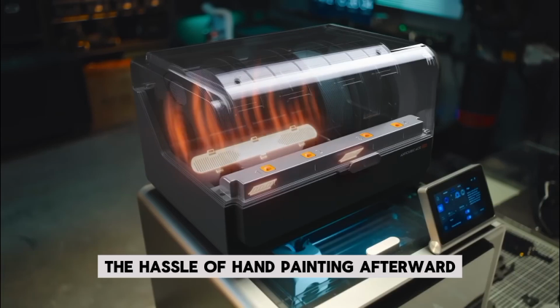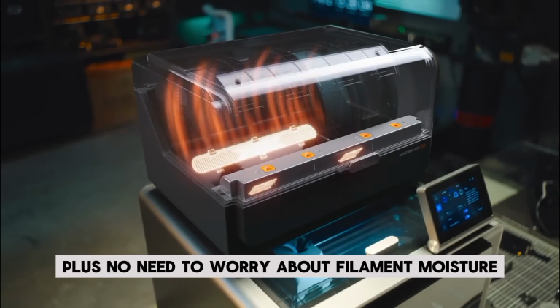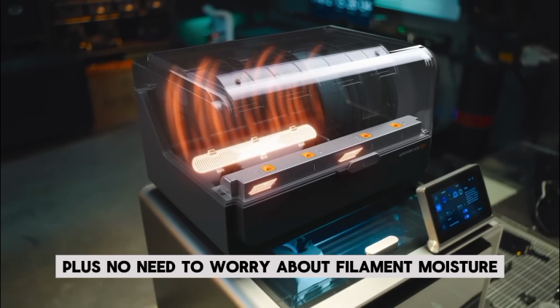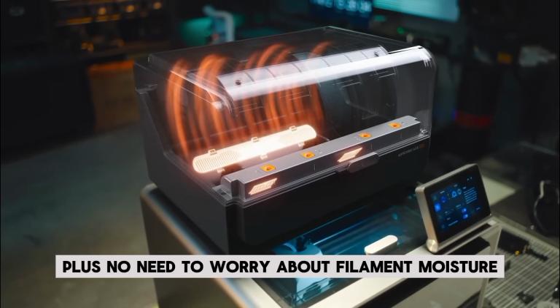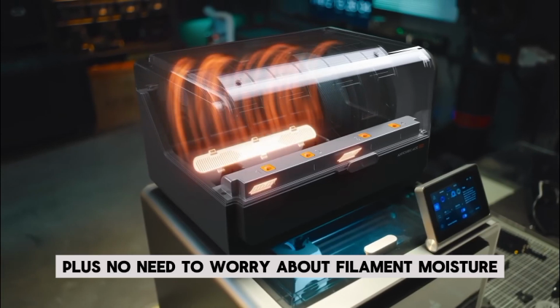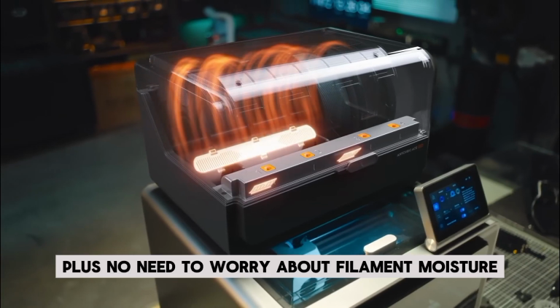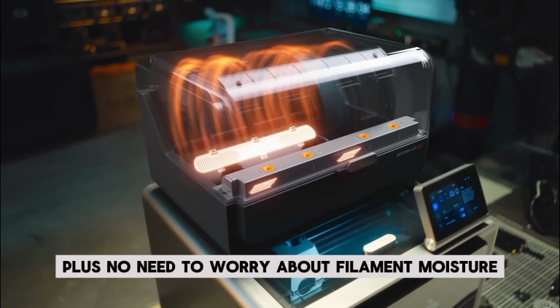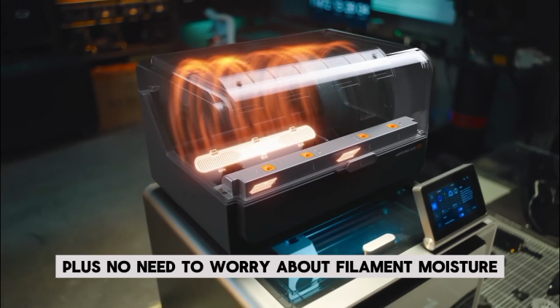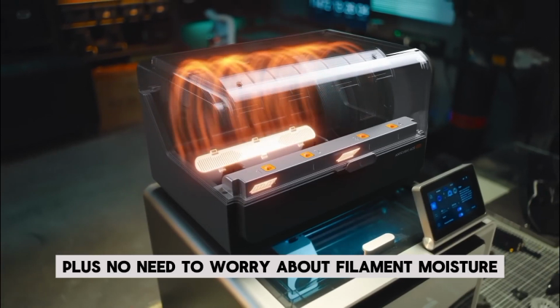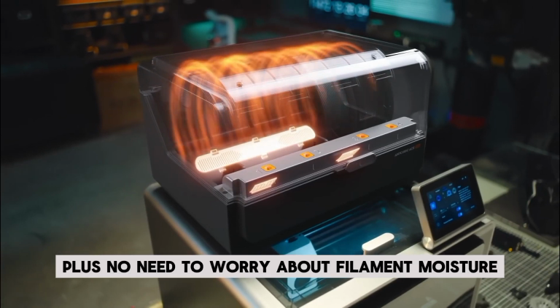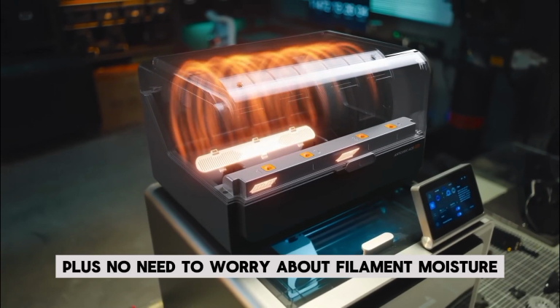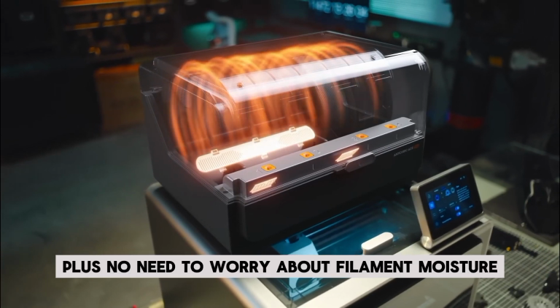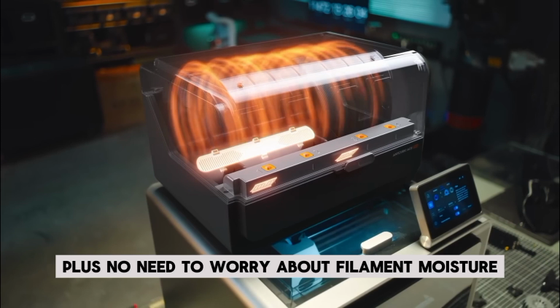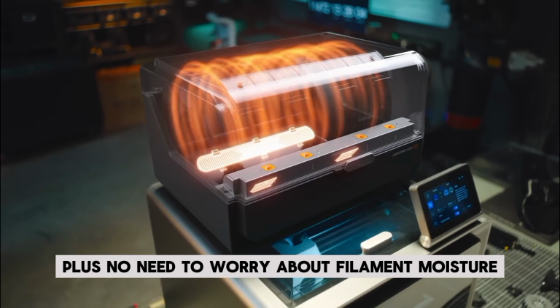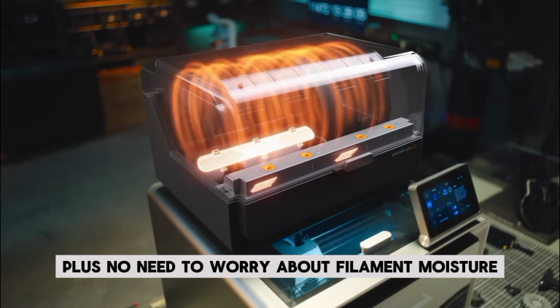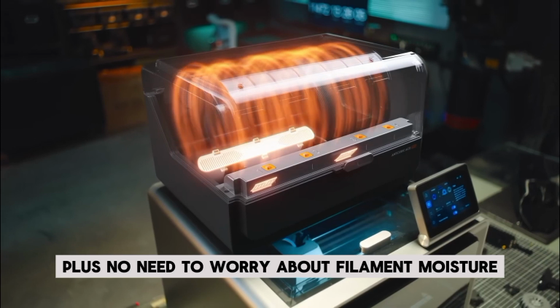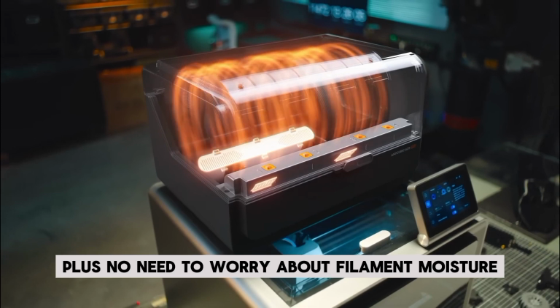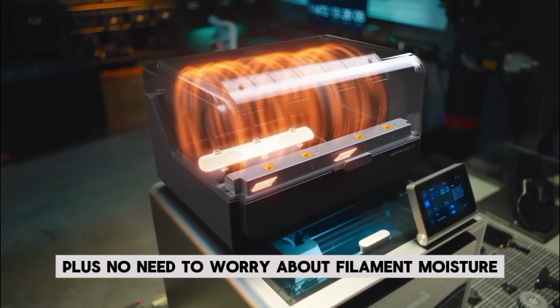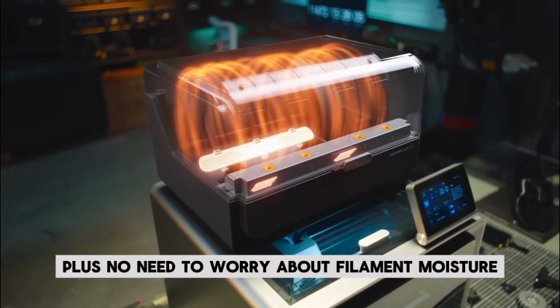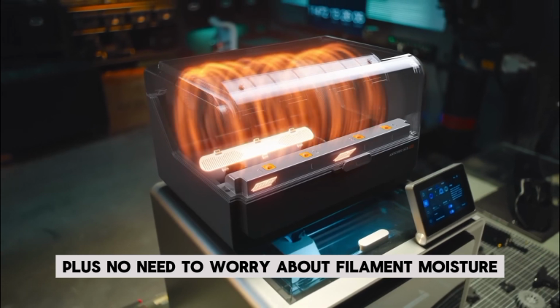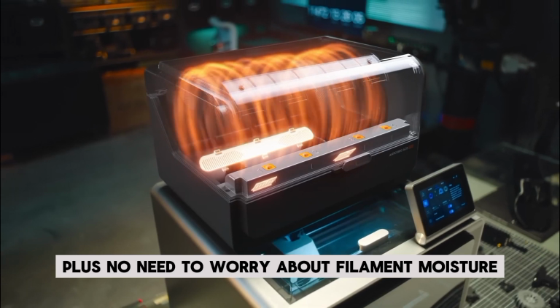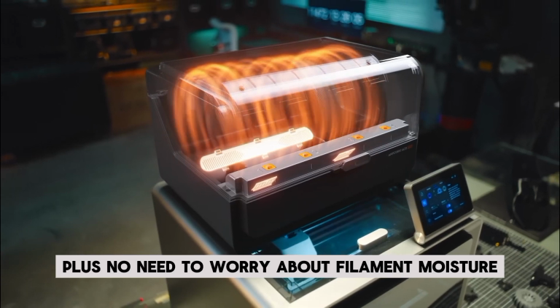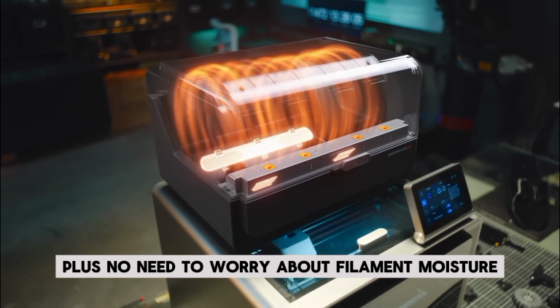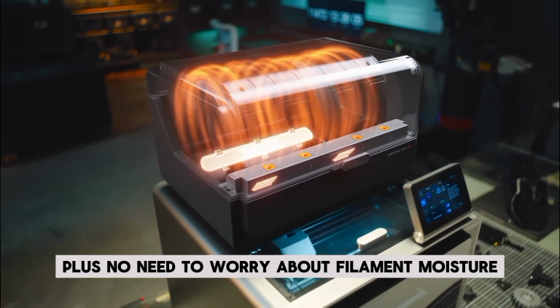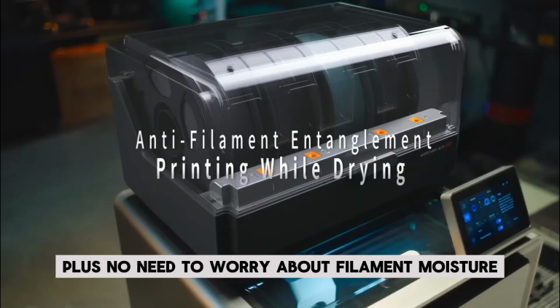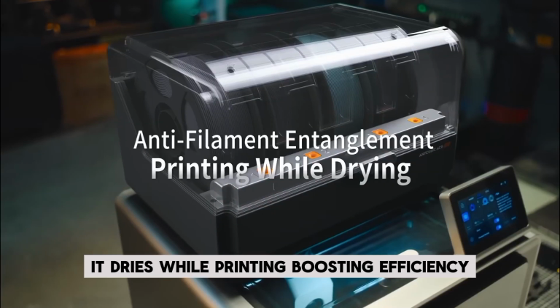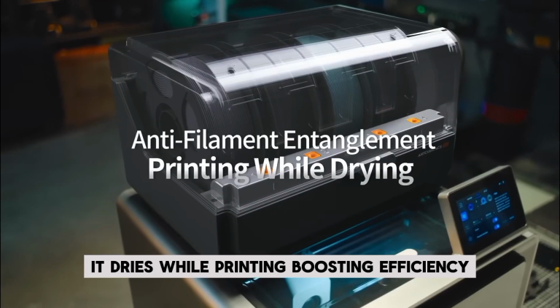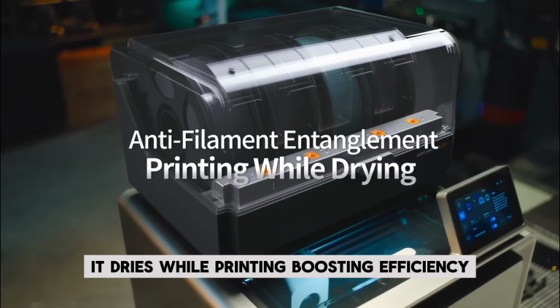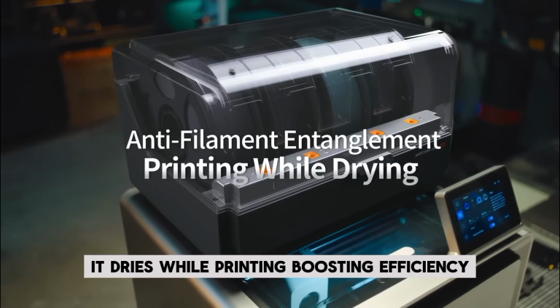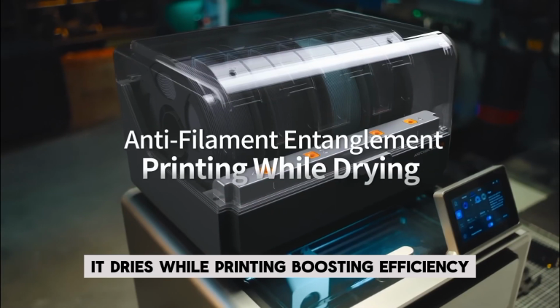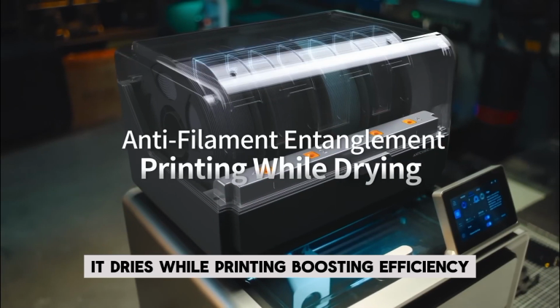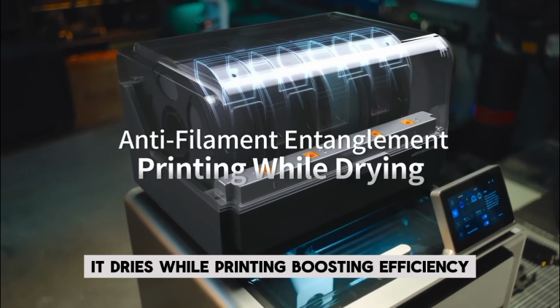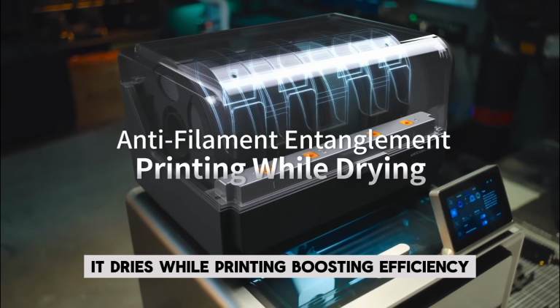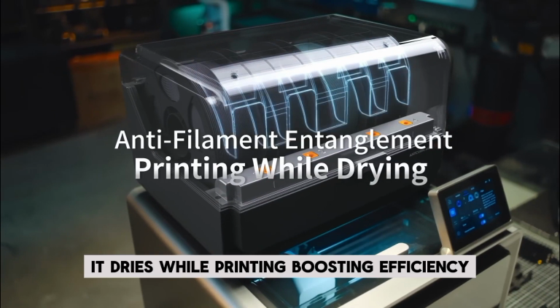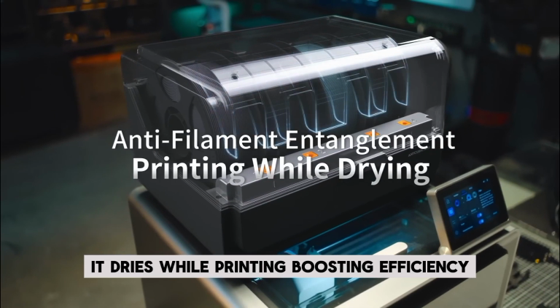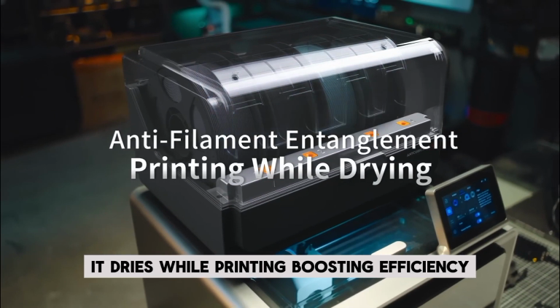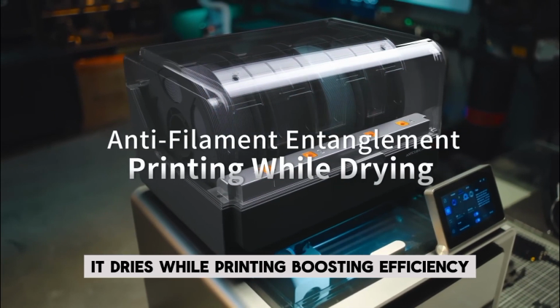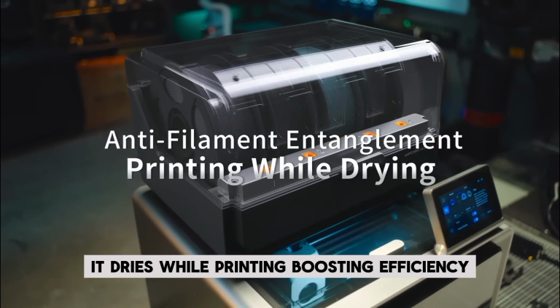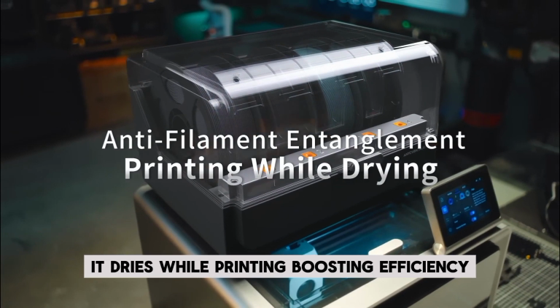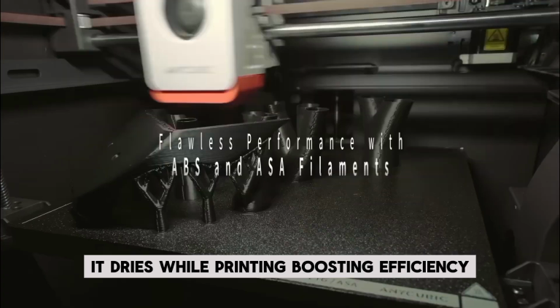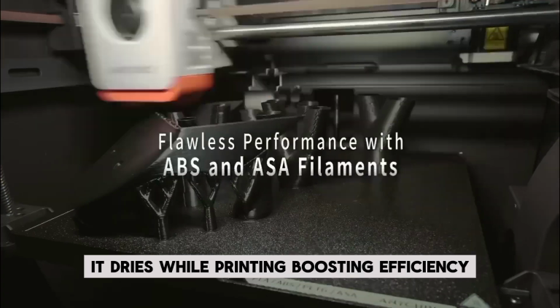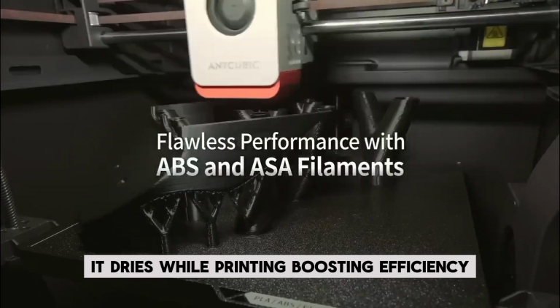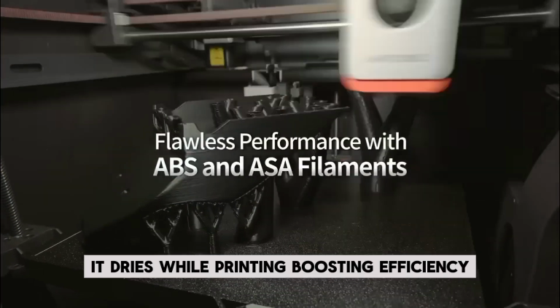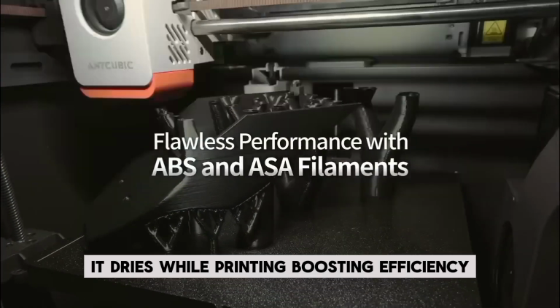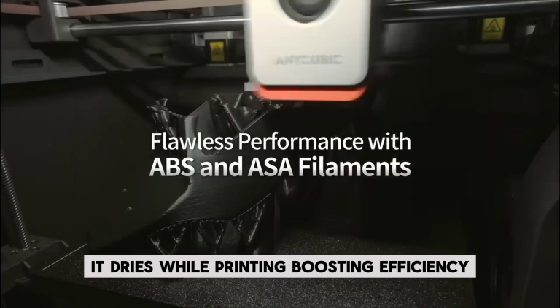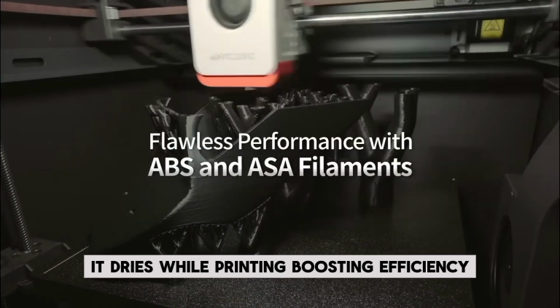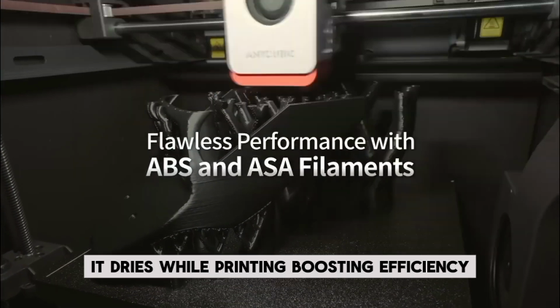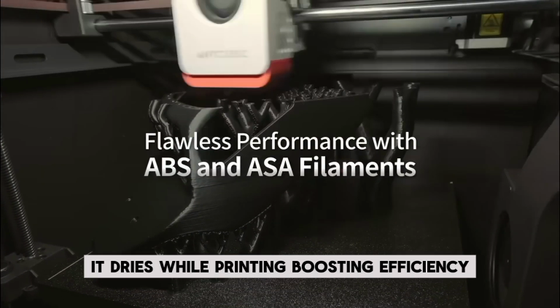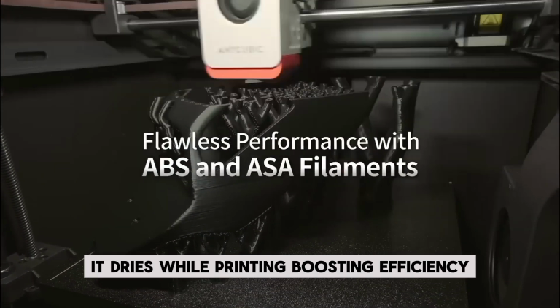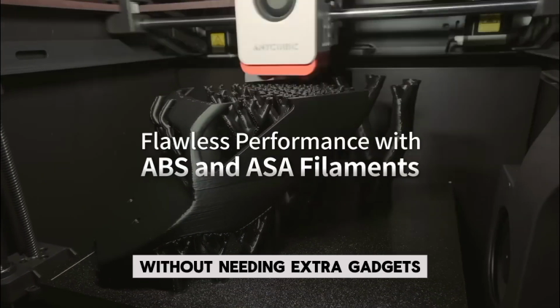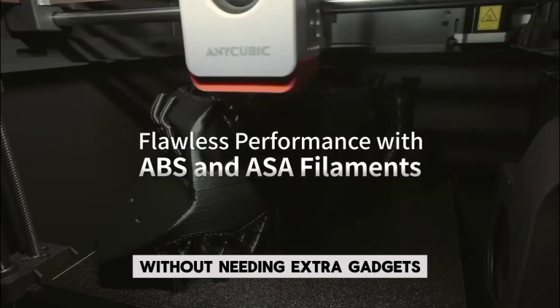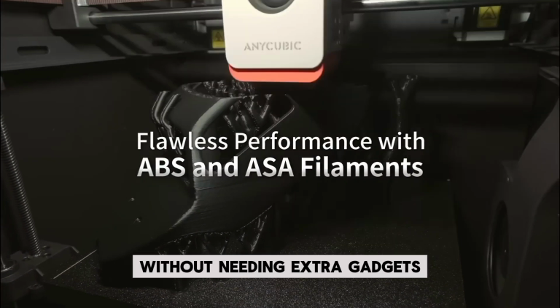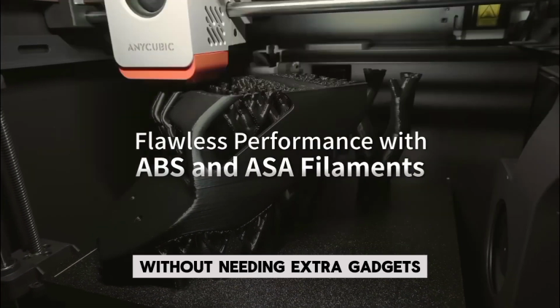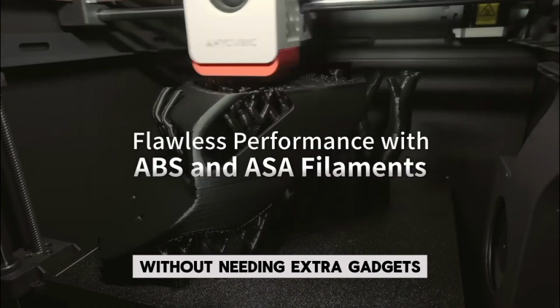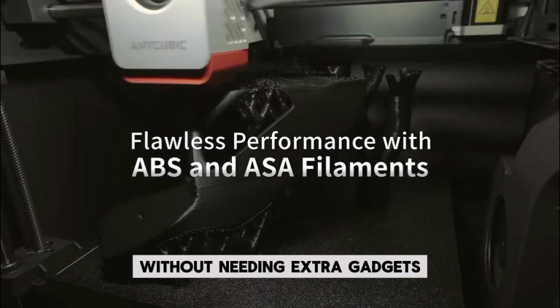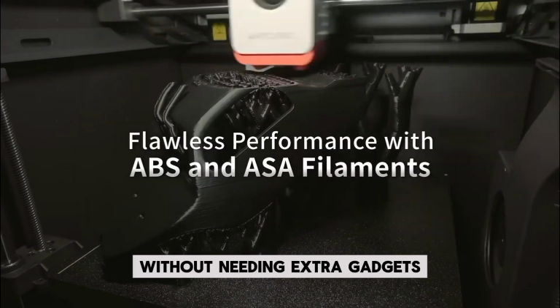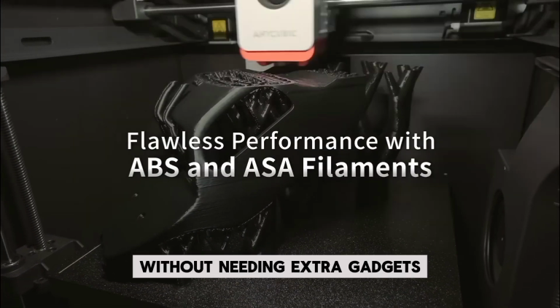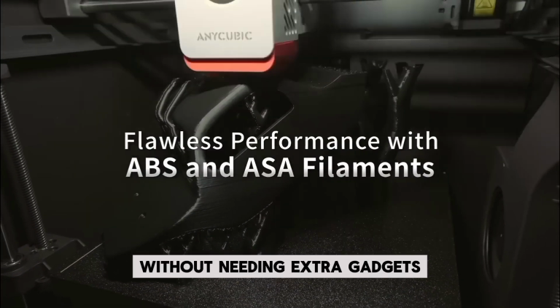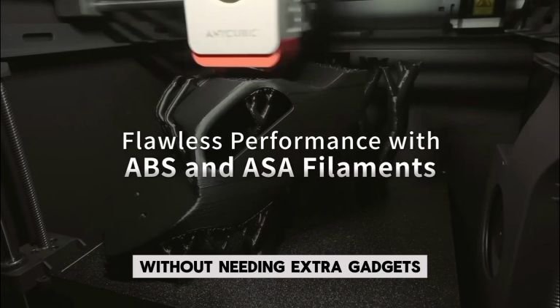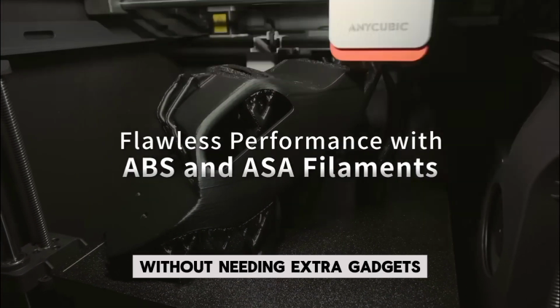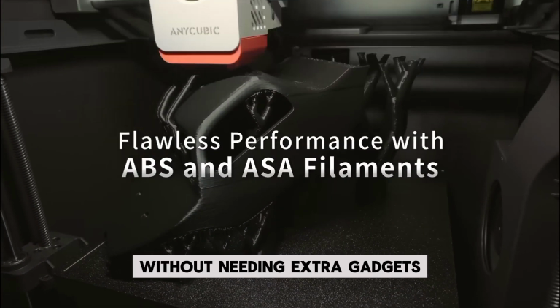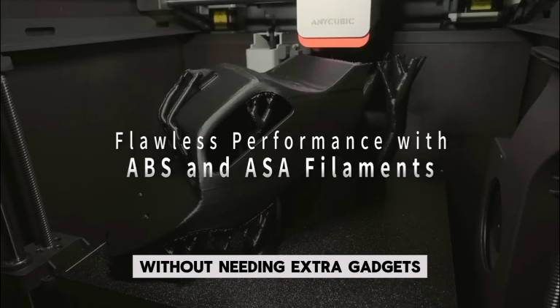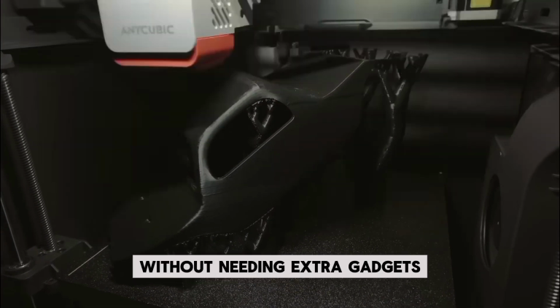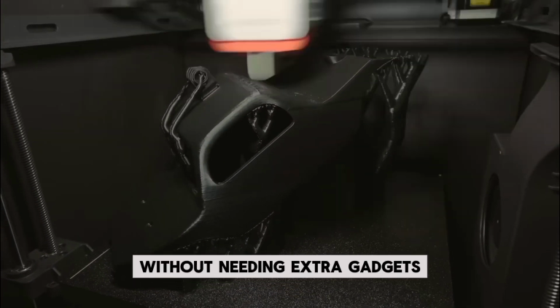Plus, no need to worry about filament moisture — it dries while printing, boosting efficiency without needing extra gadgets.